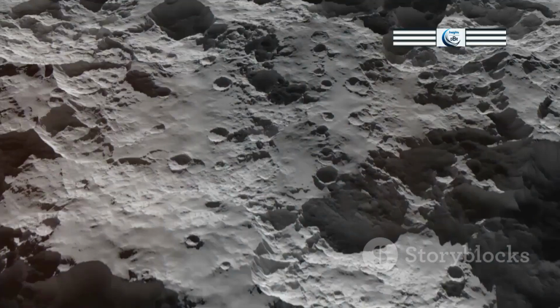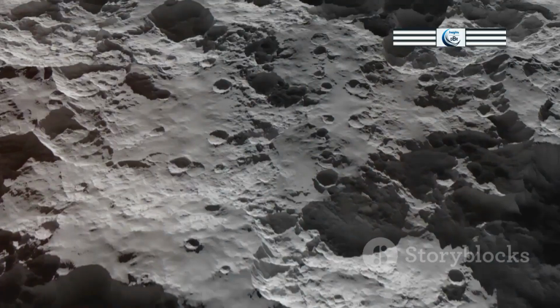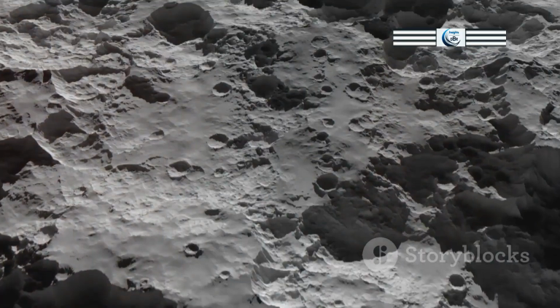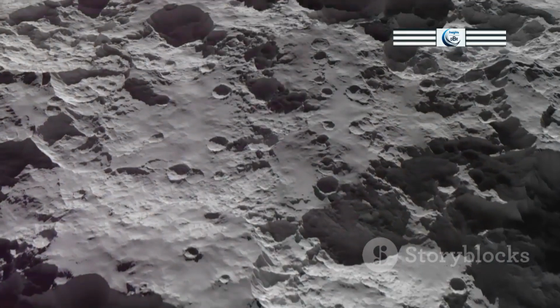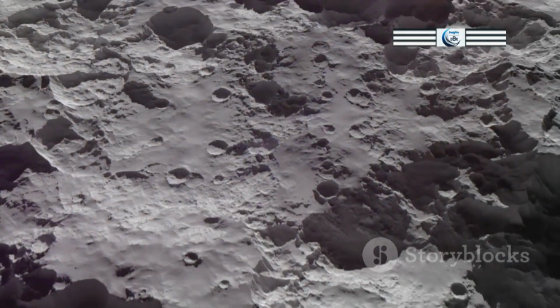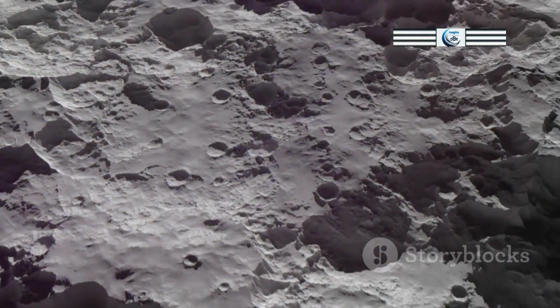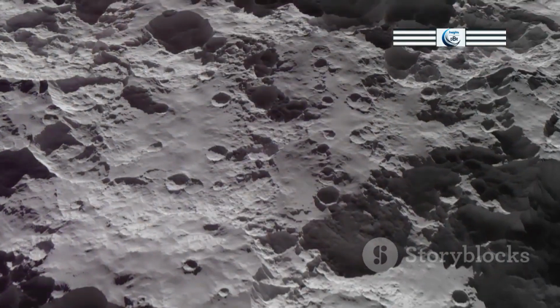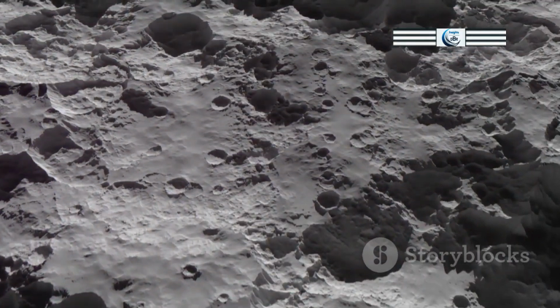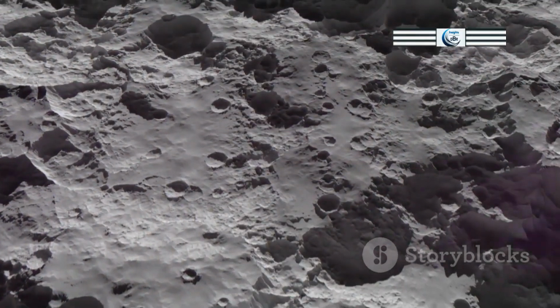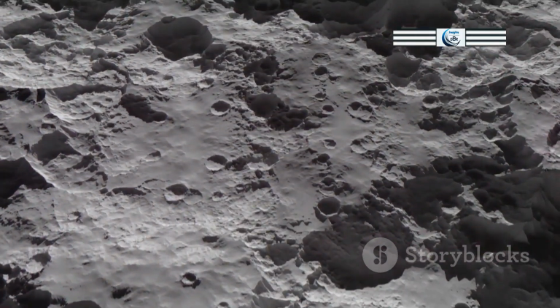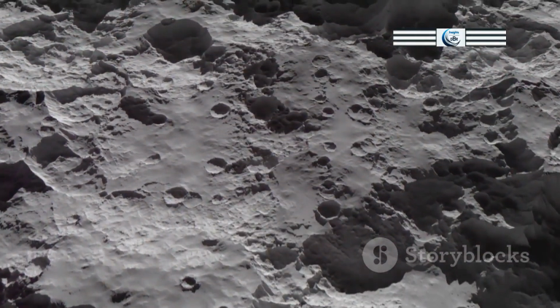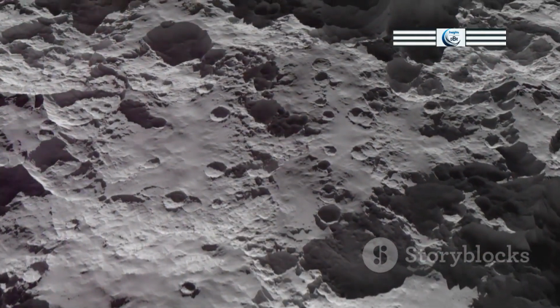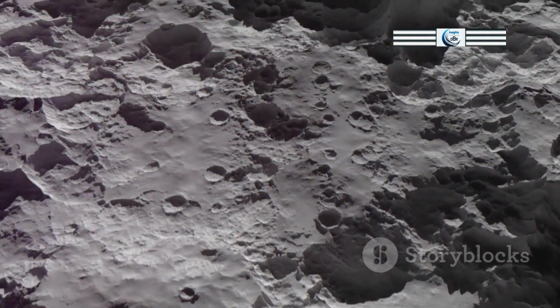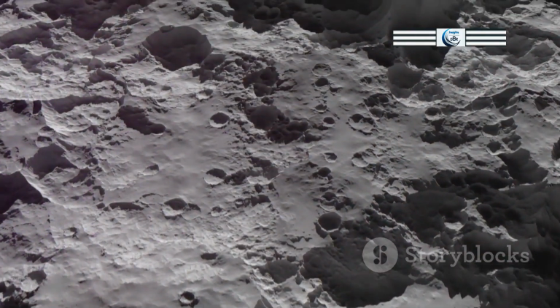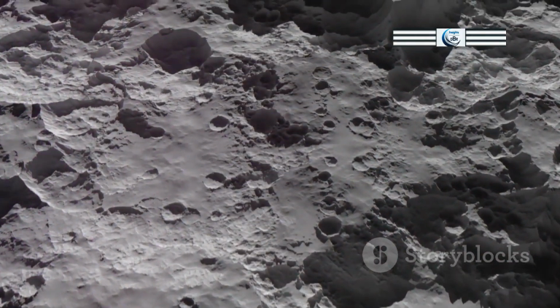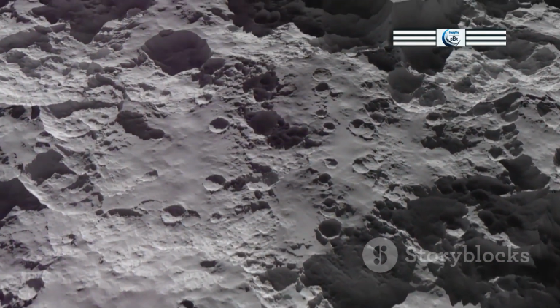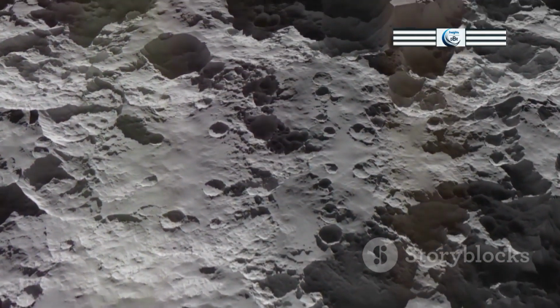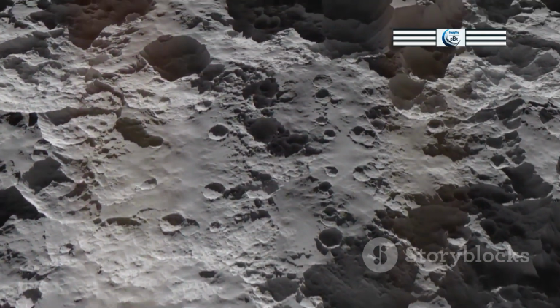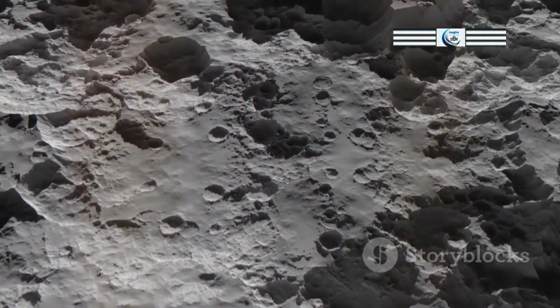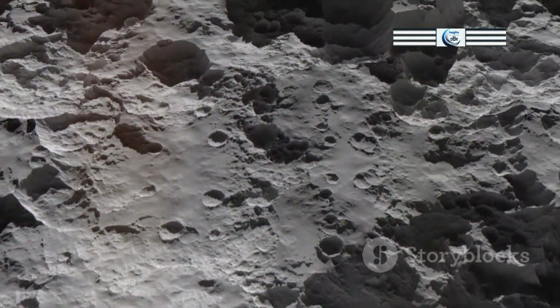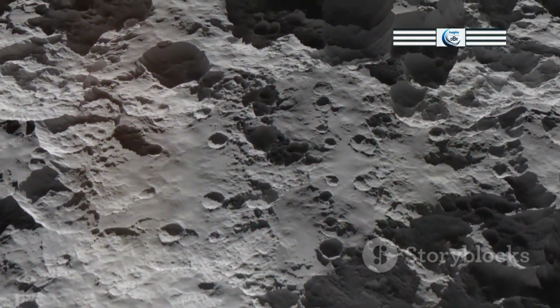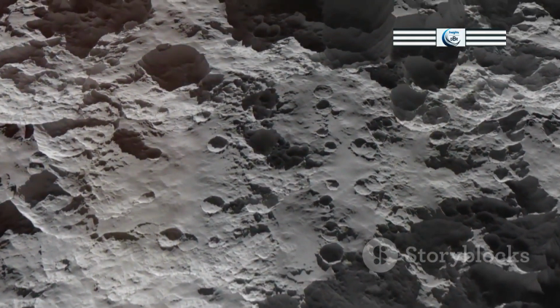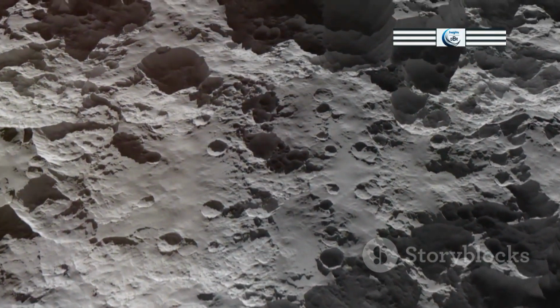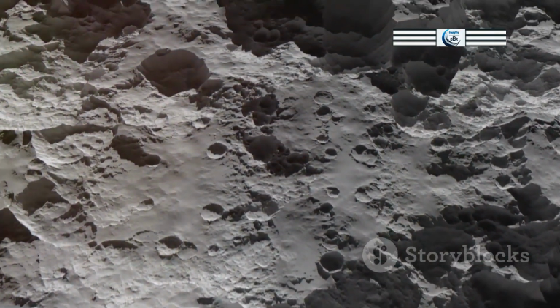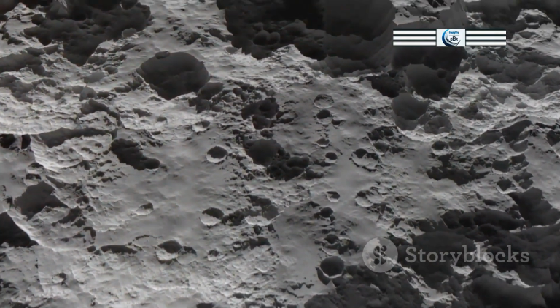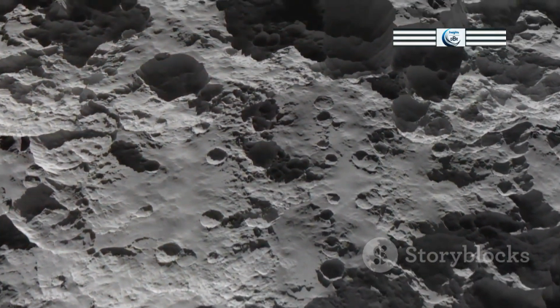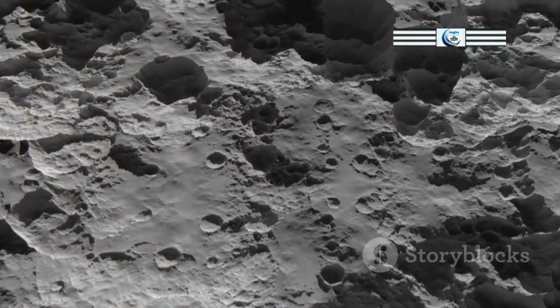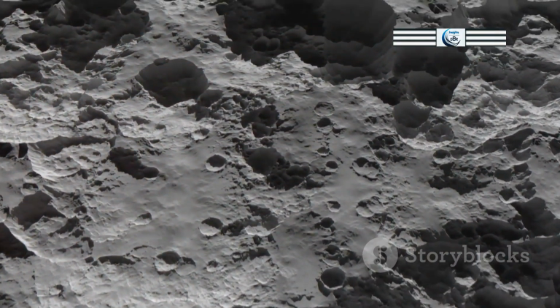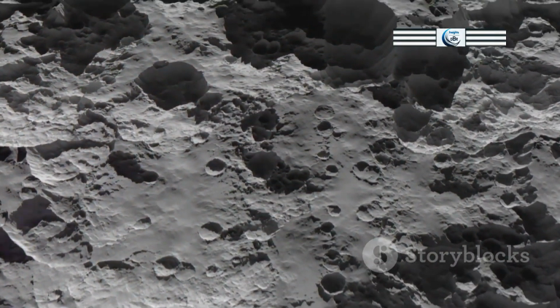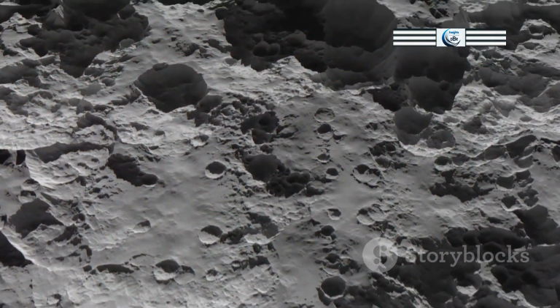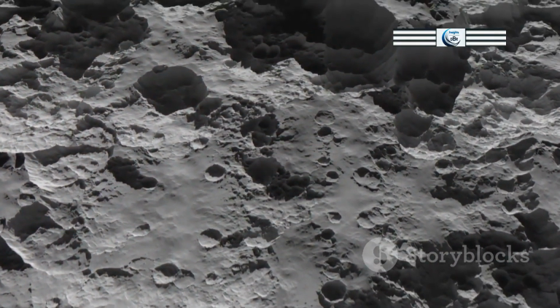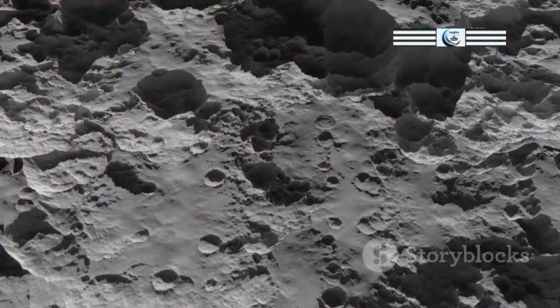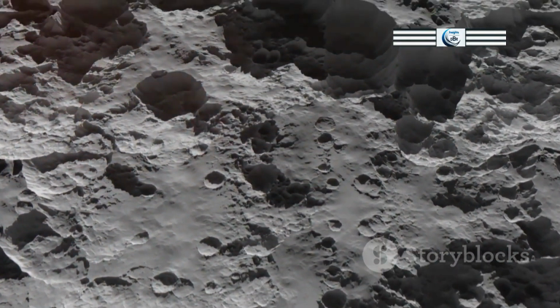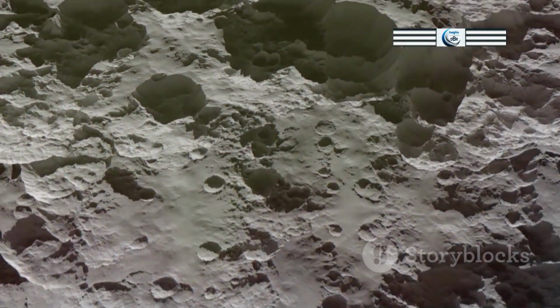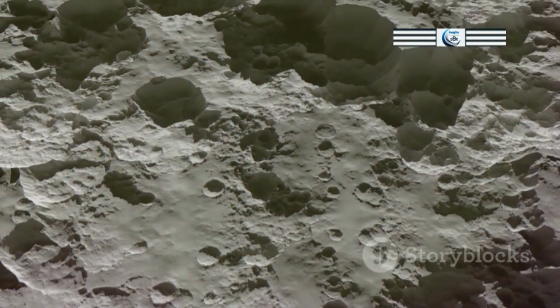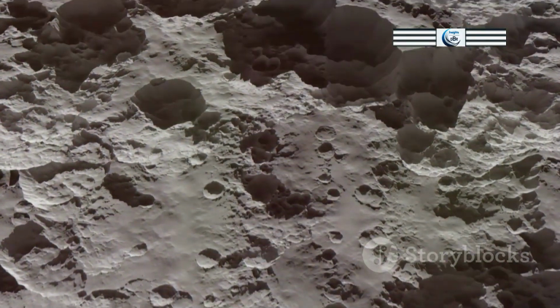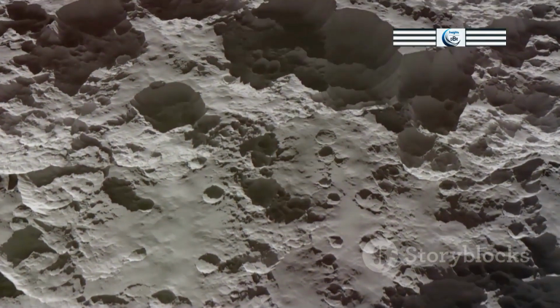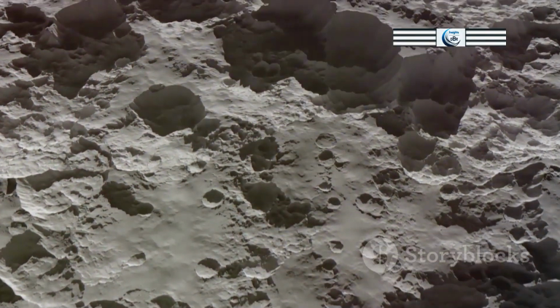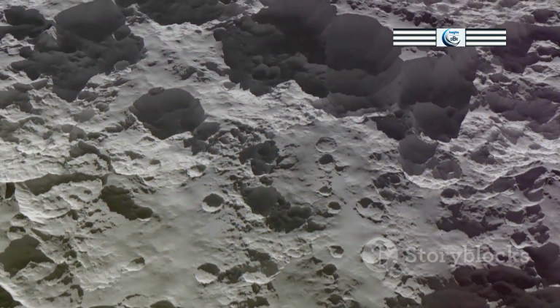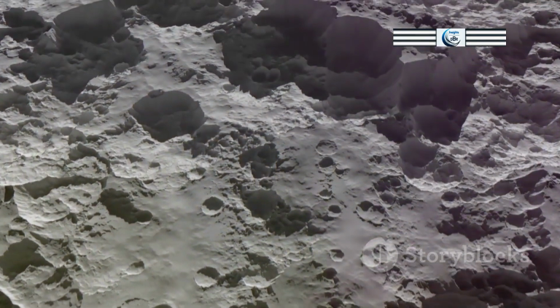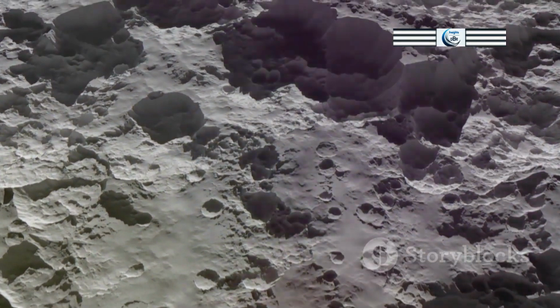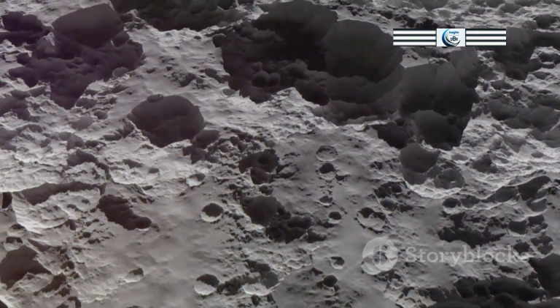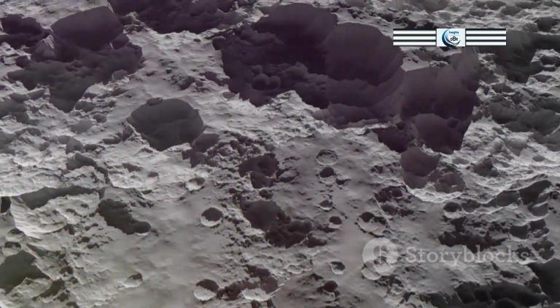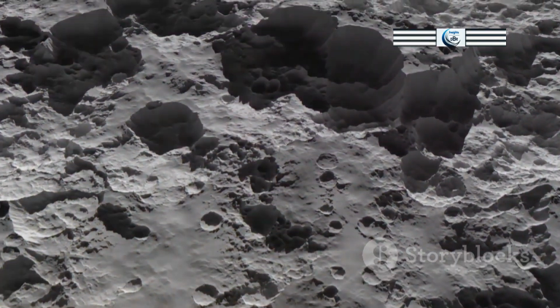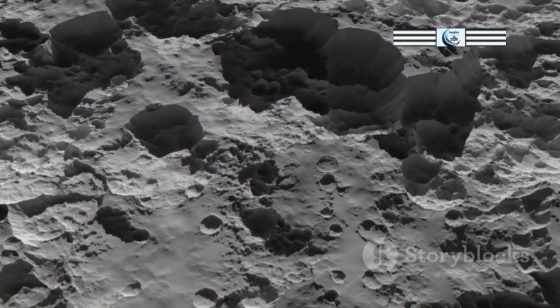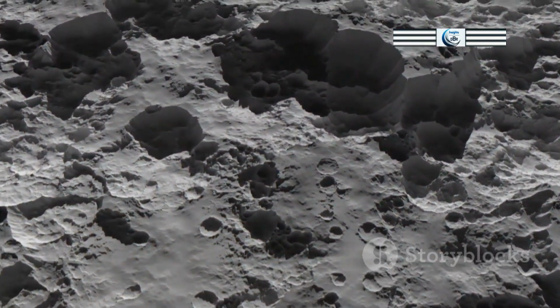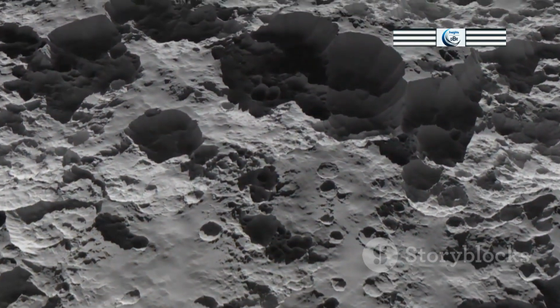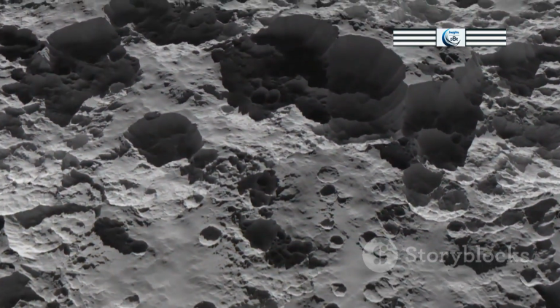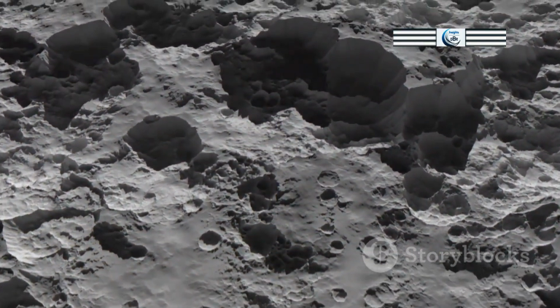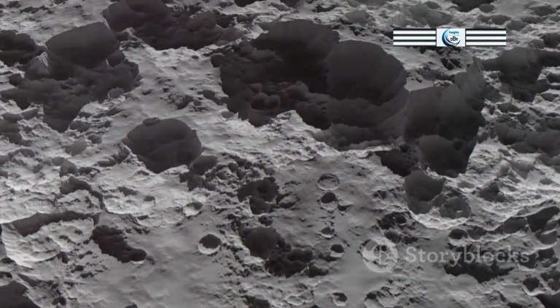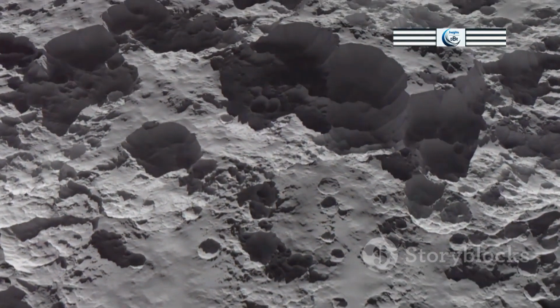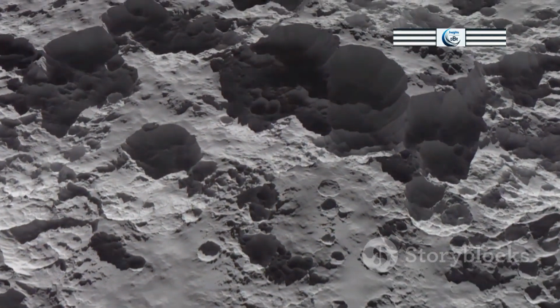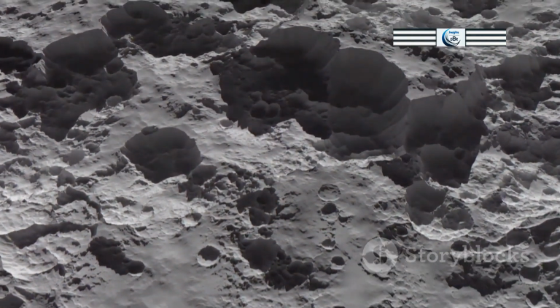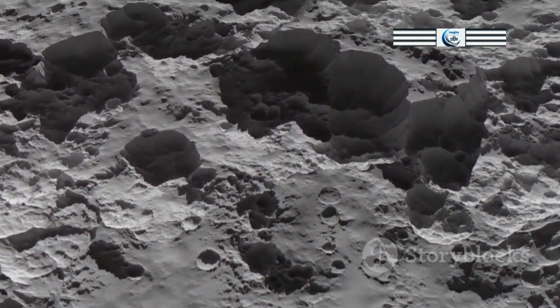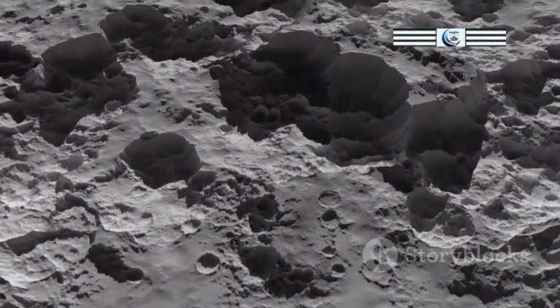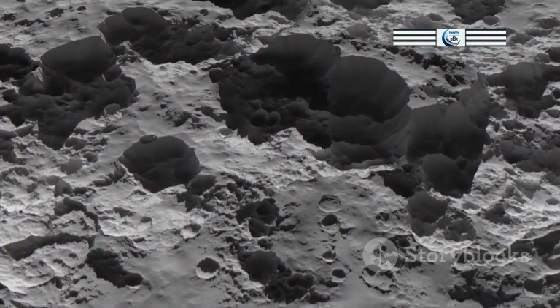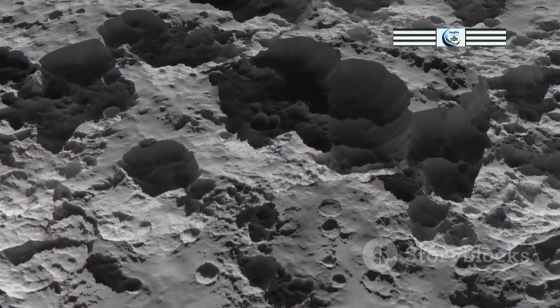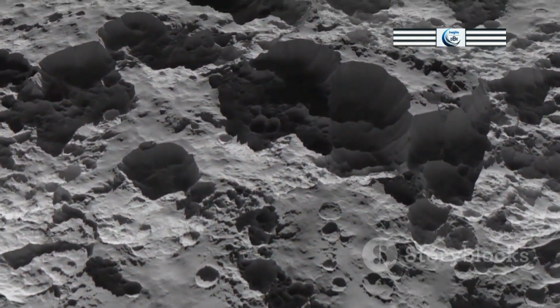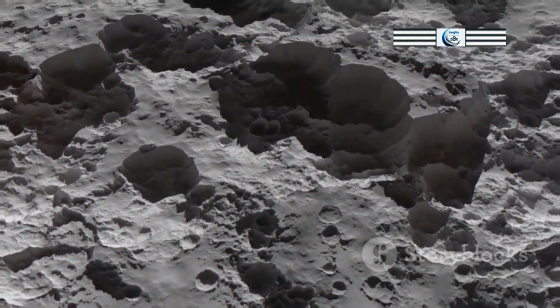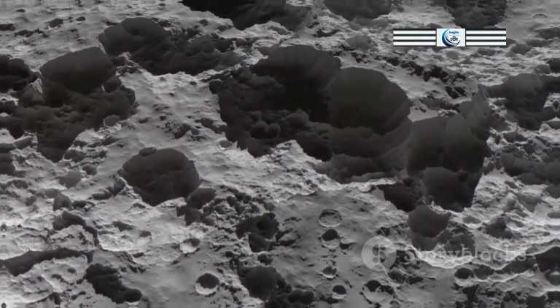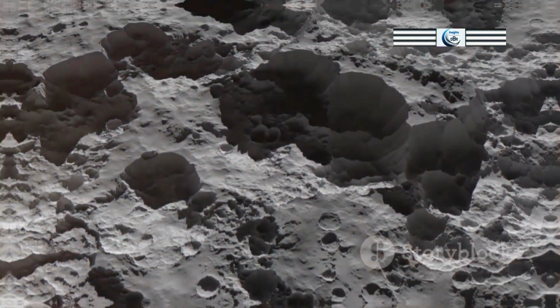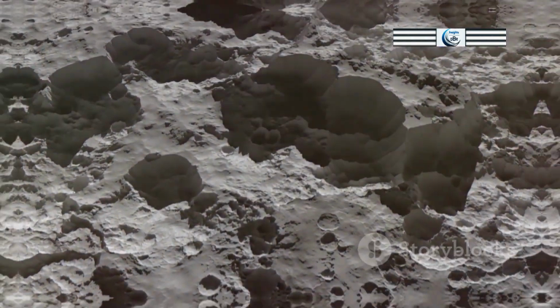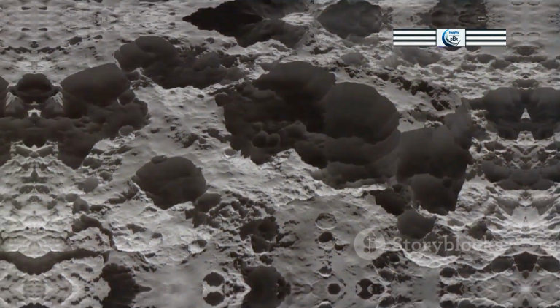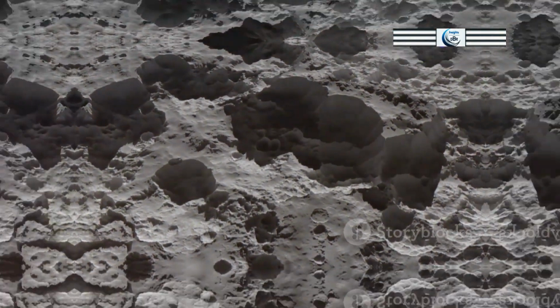The presence of certain isotopes in lunar rocks, for example, can be directly attributed to the influx of material from meteorites.